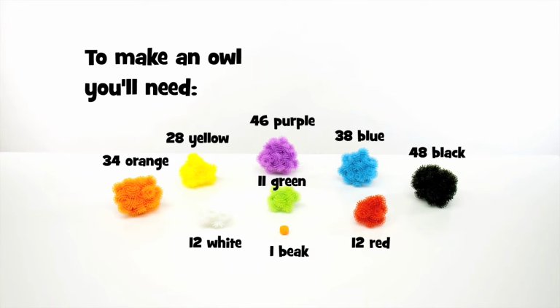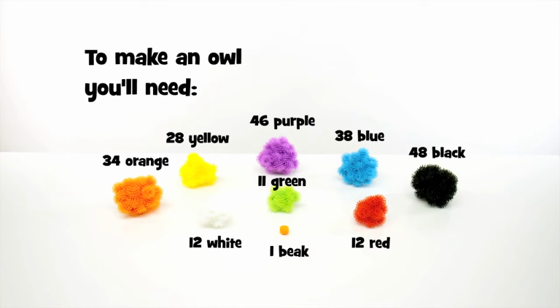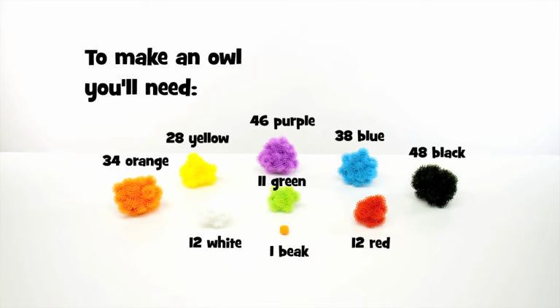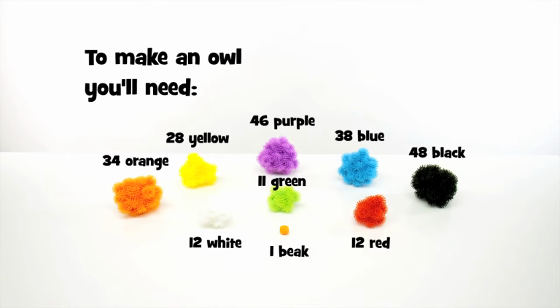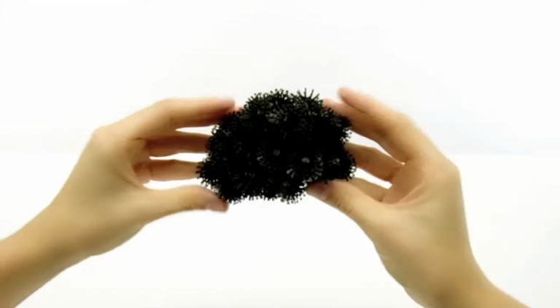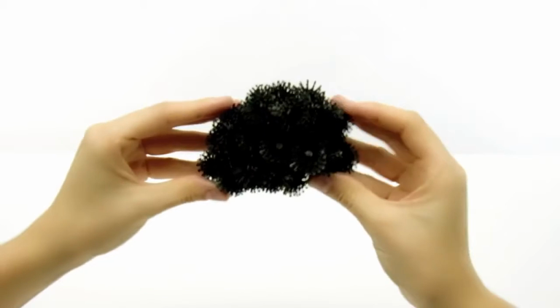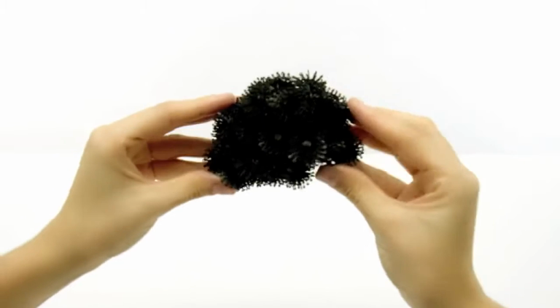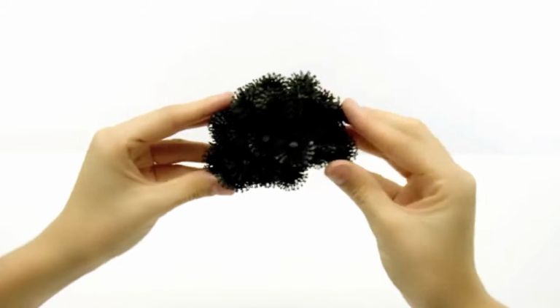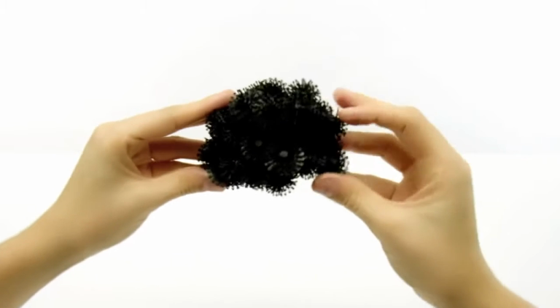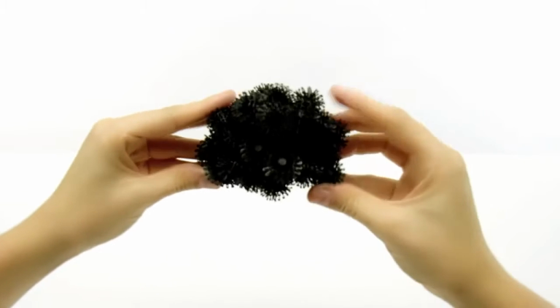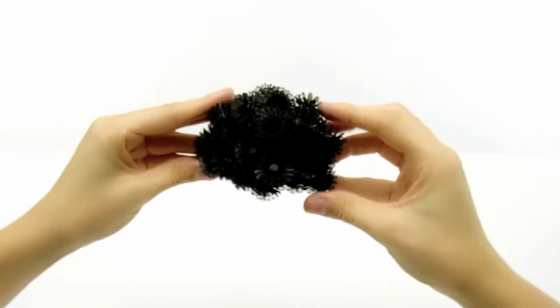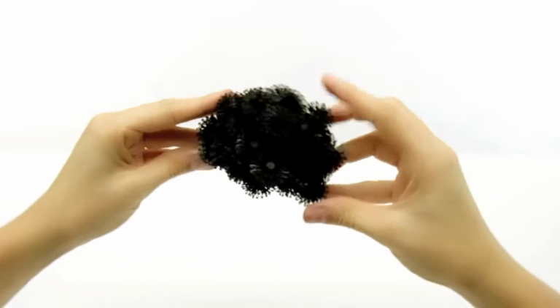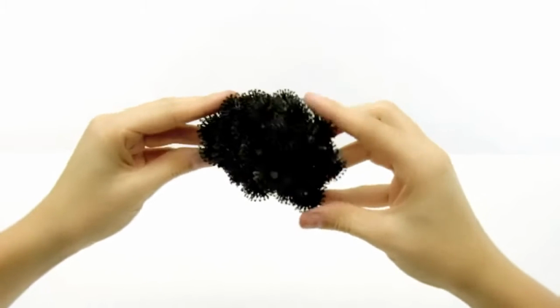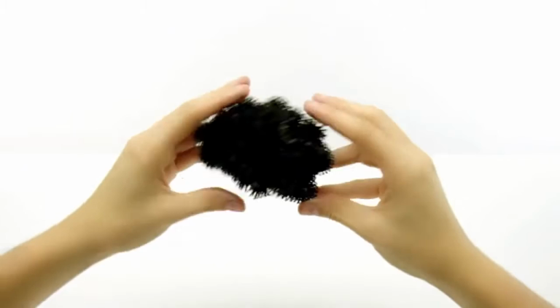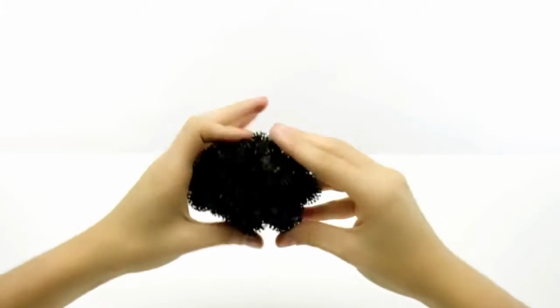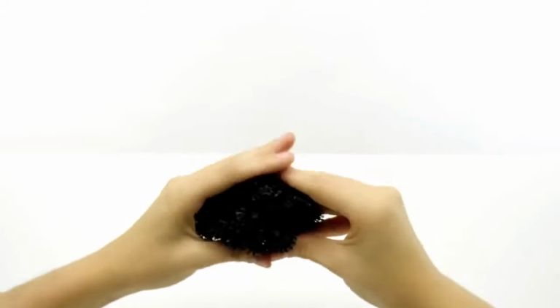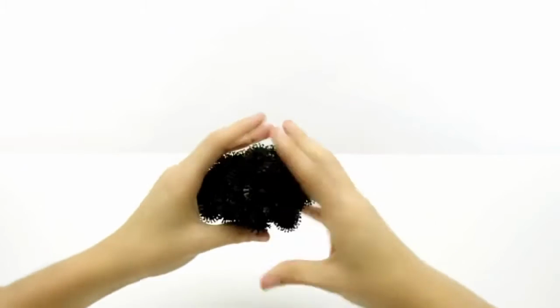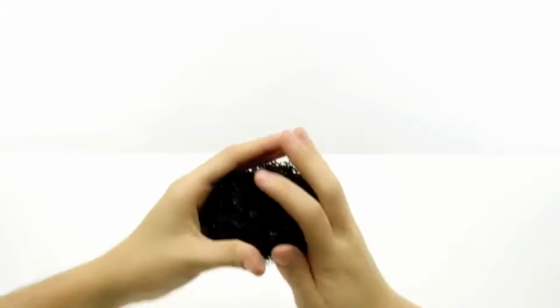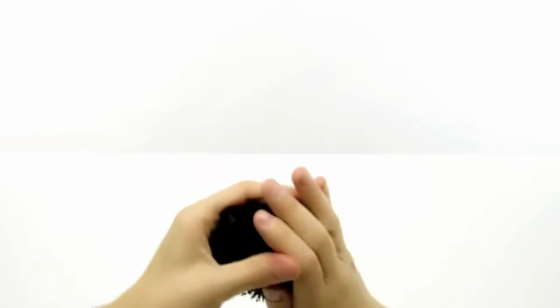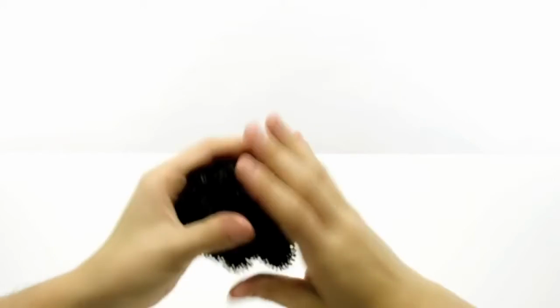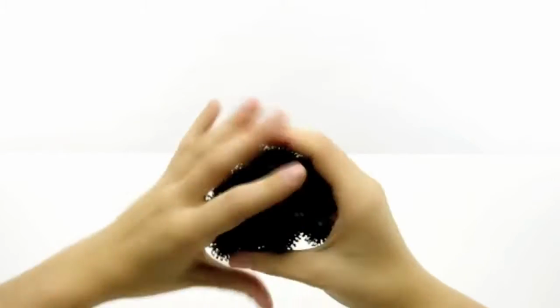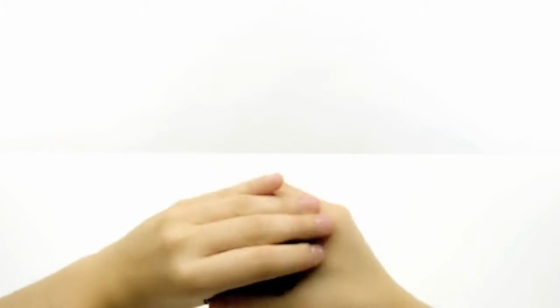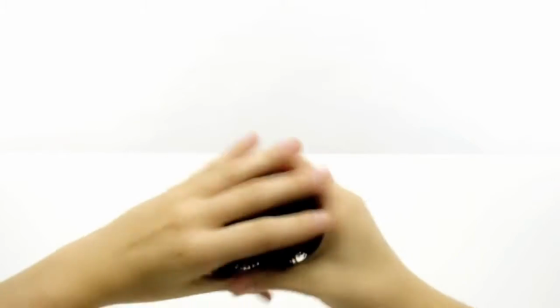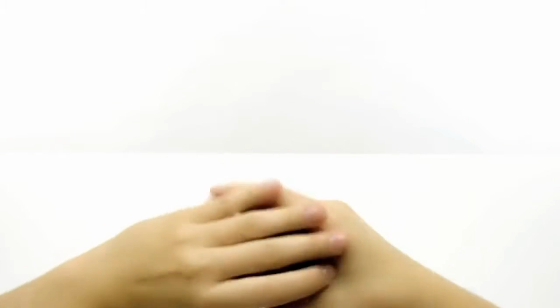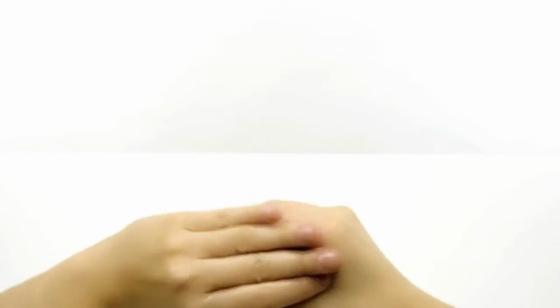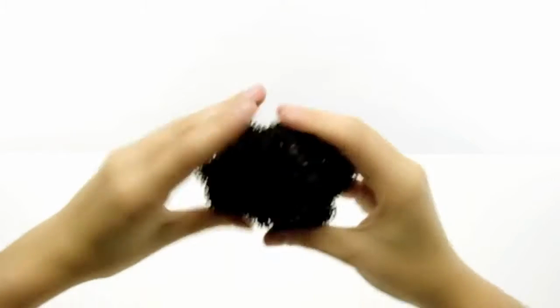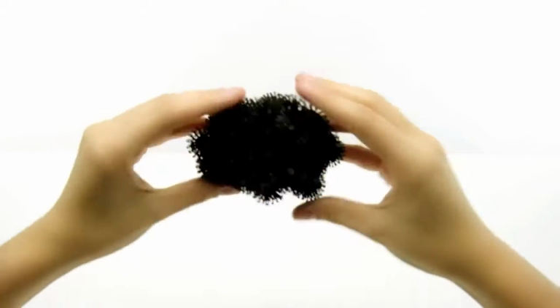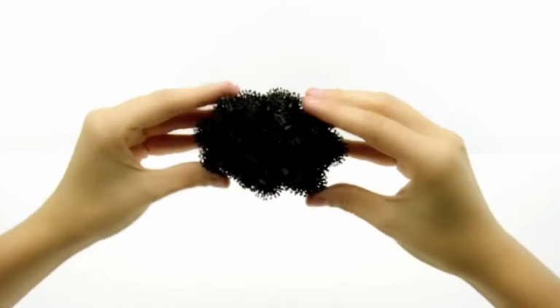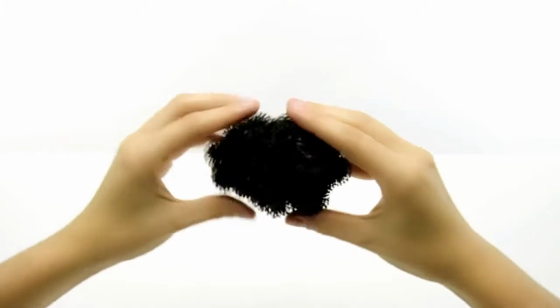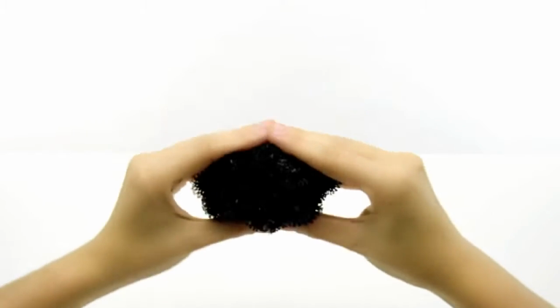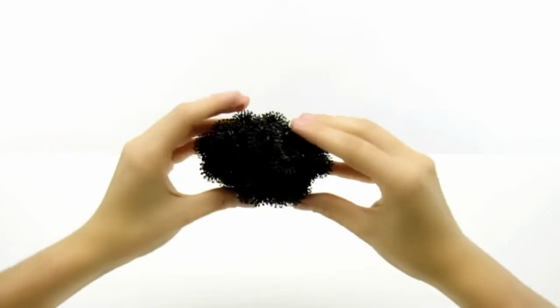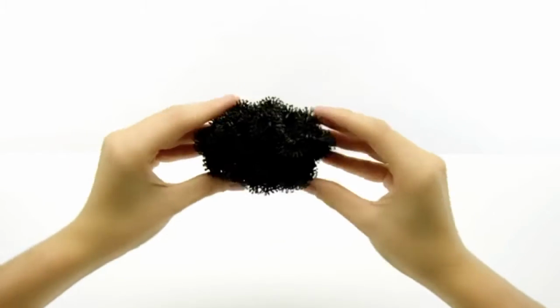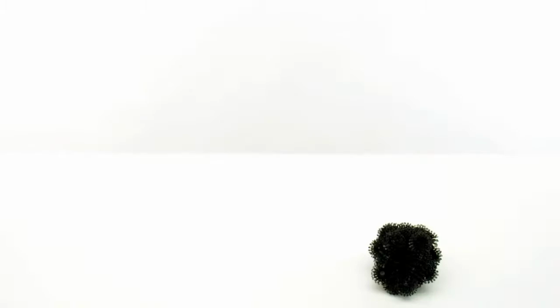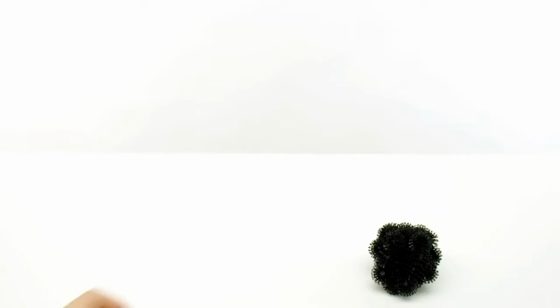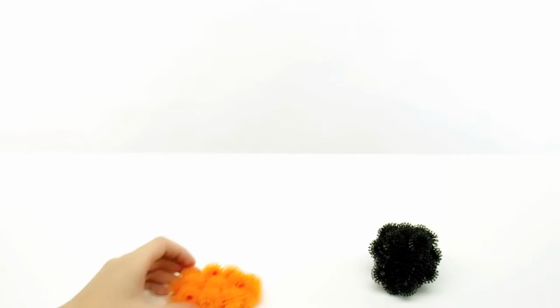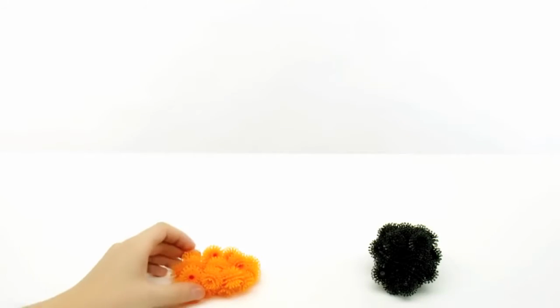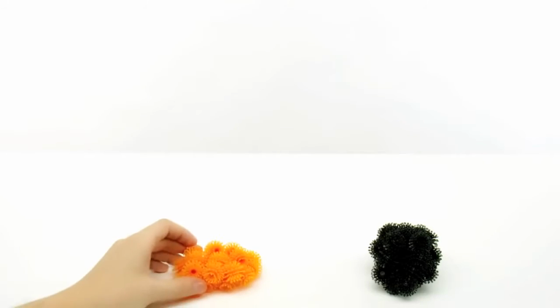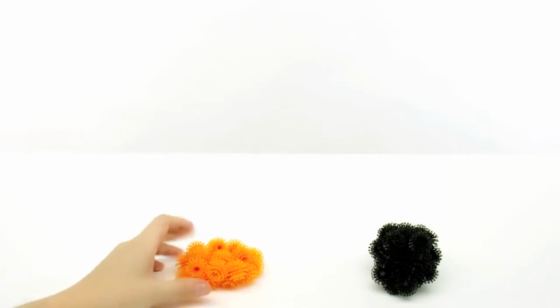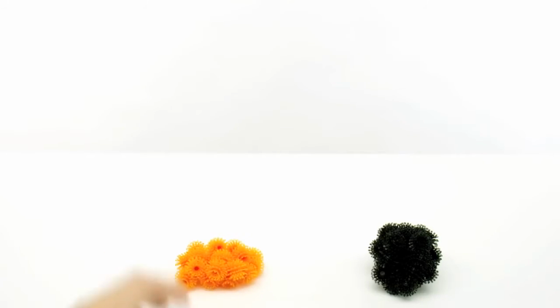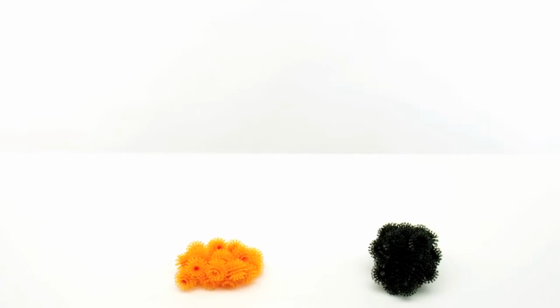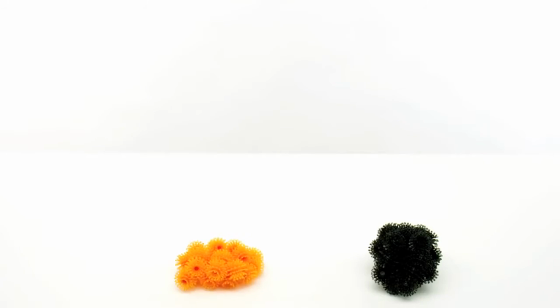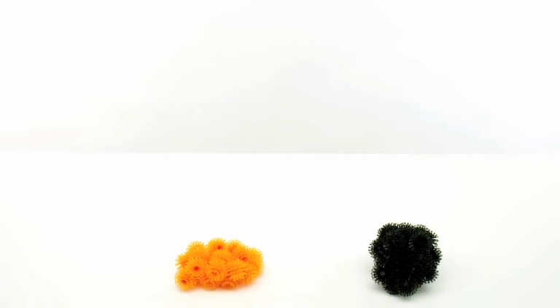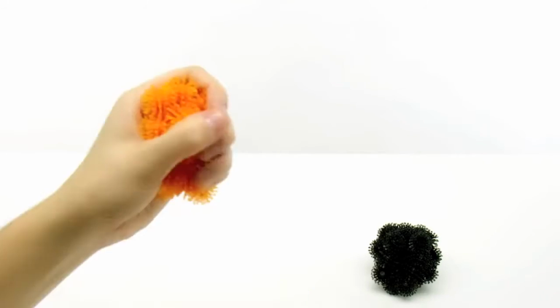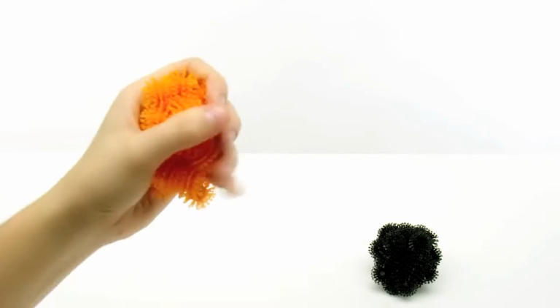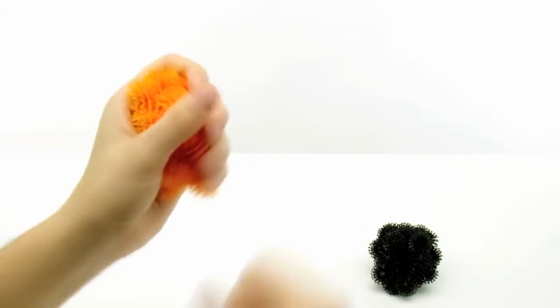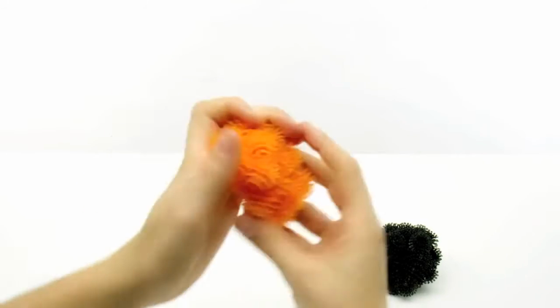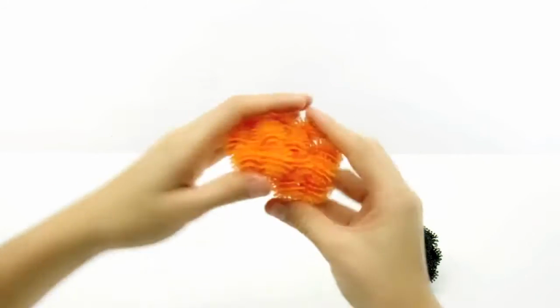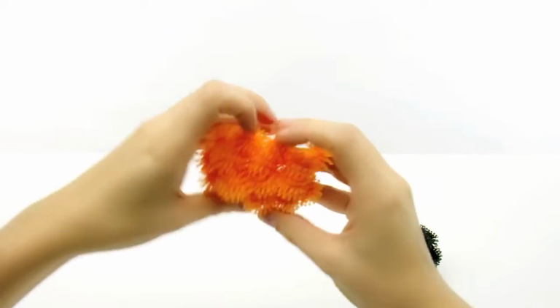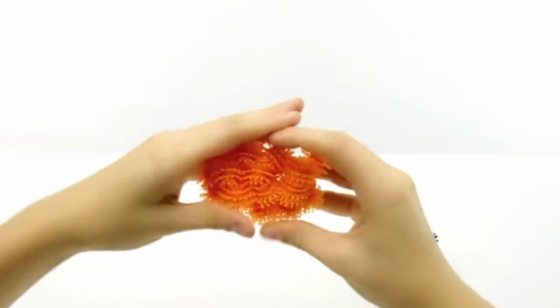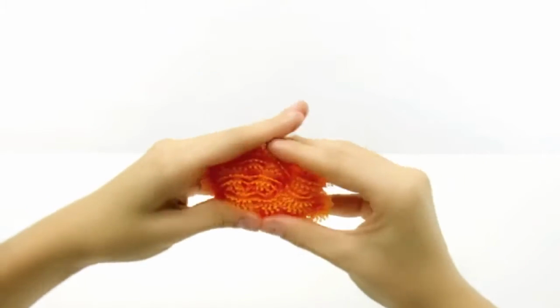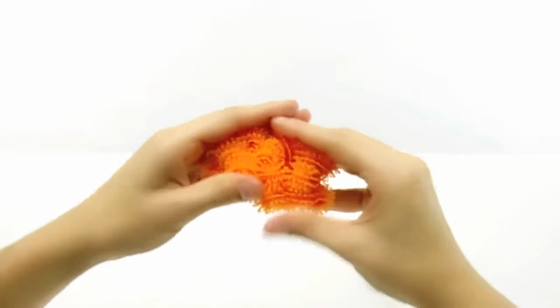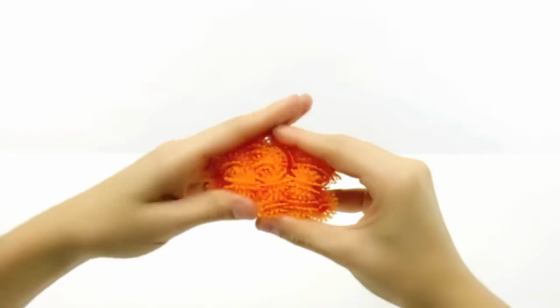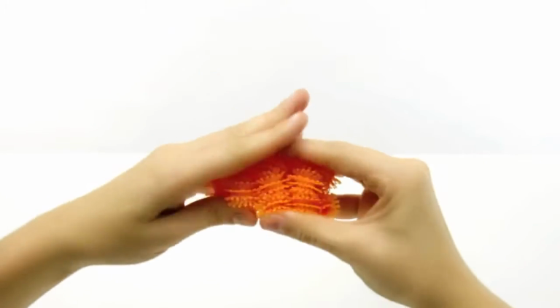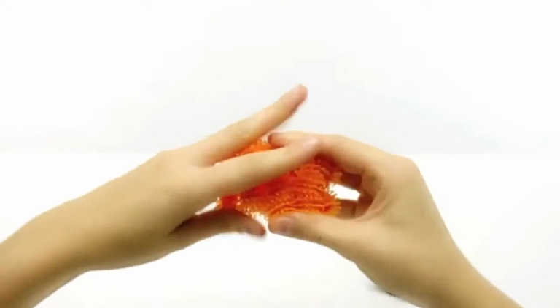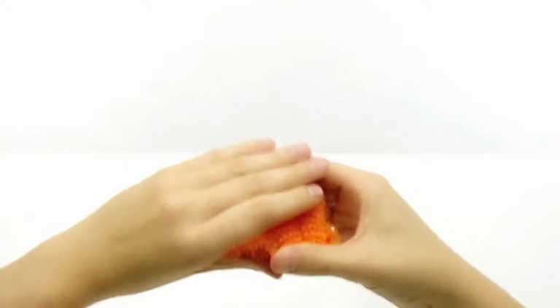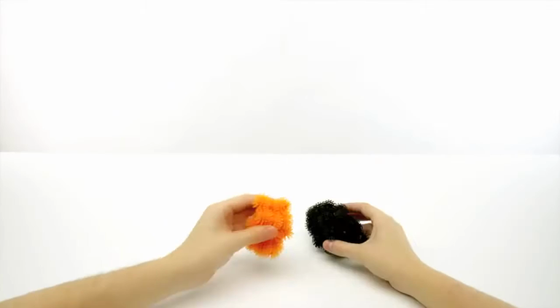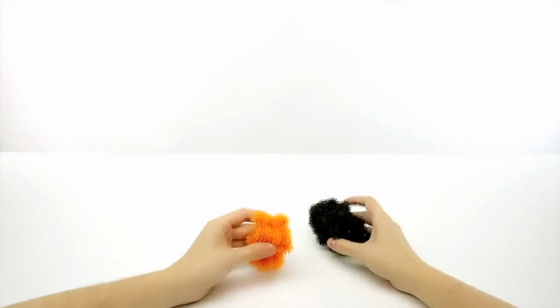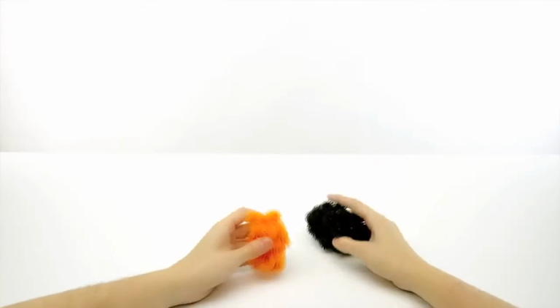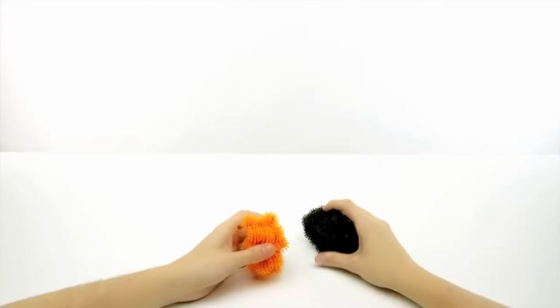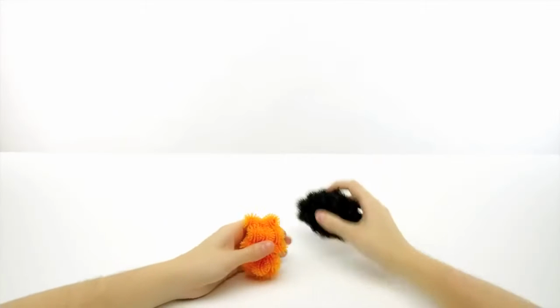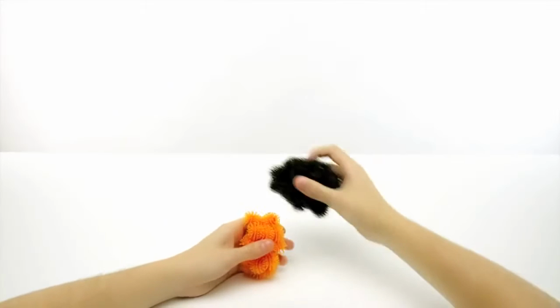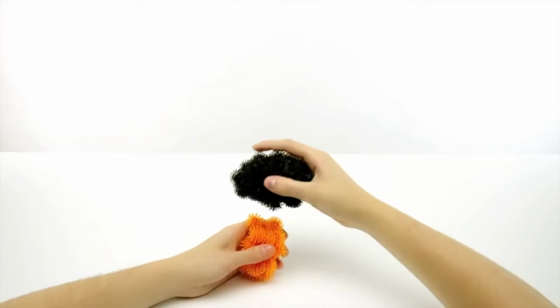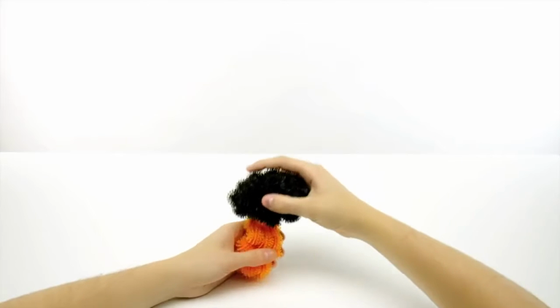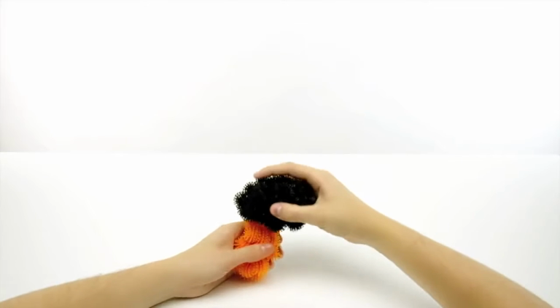Take 46 black and bunch them tightly together in a ball. Take 22 orange and make a longer clump. Squish them together.